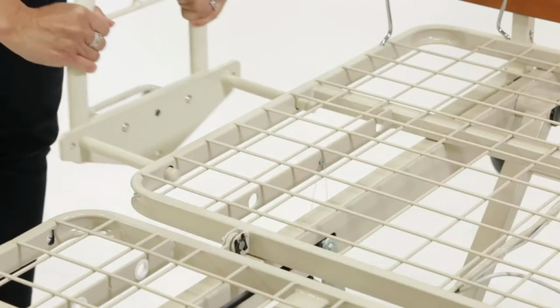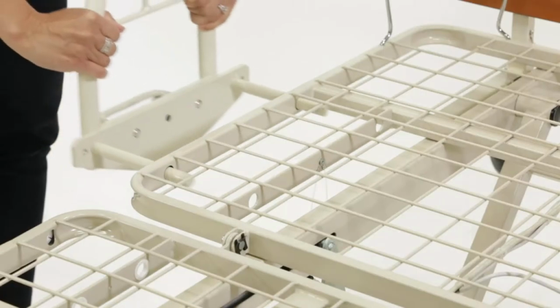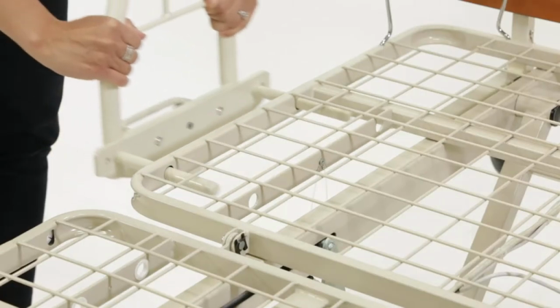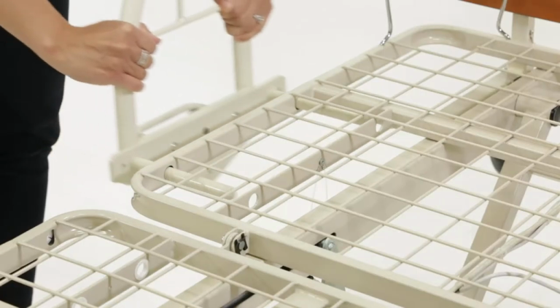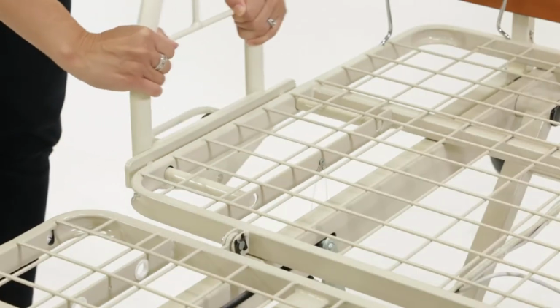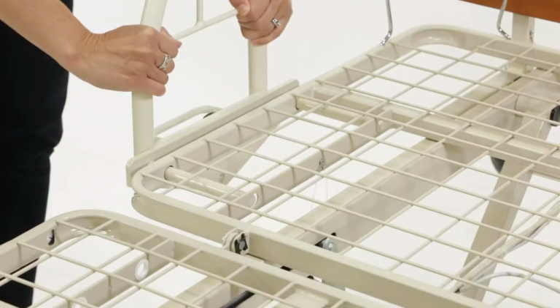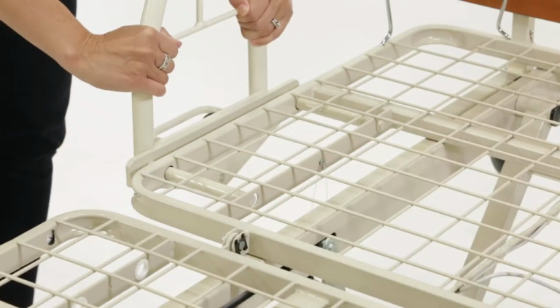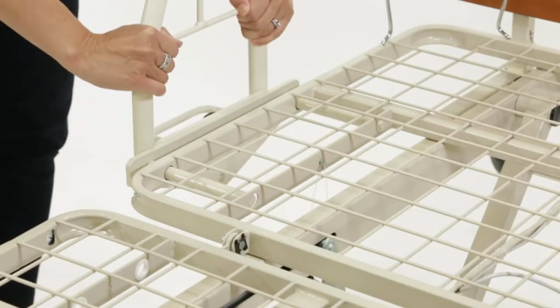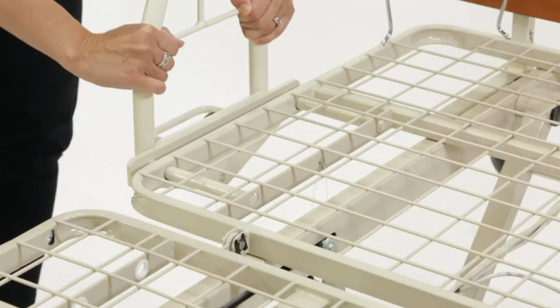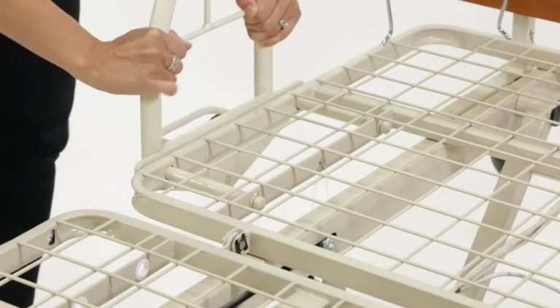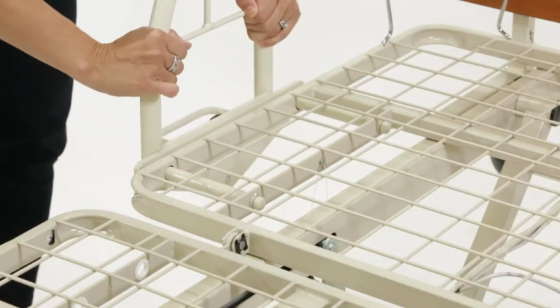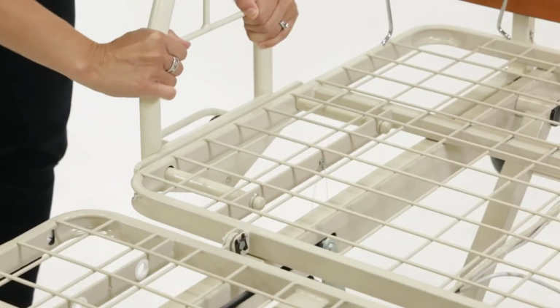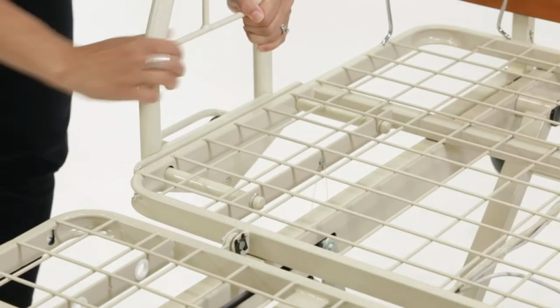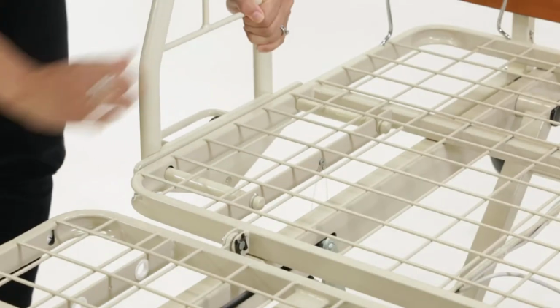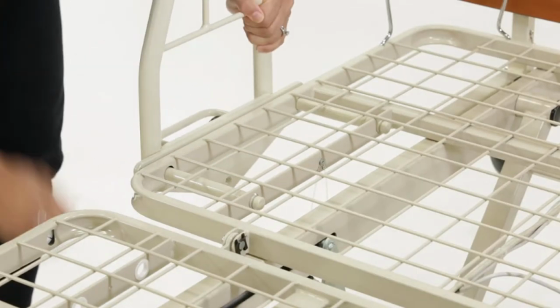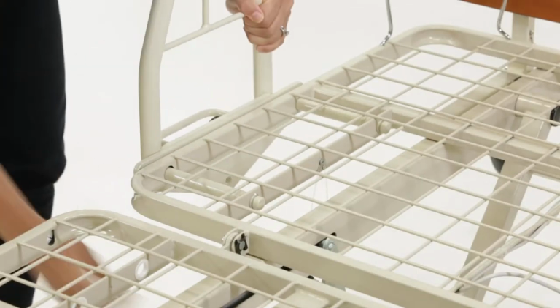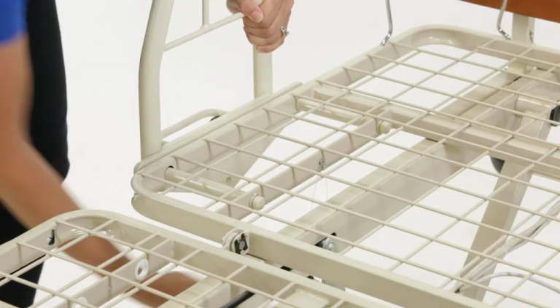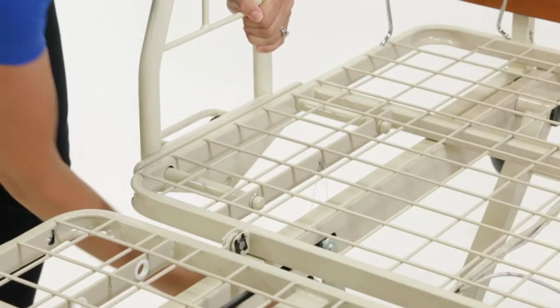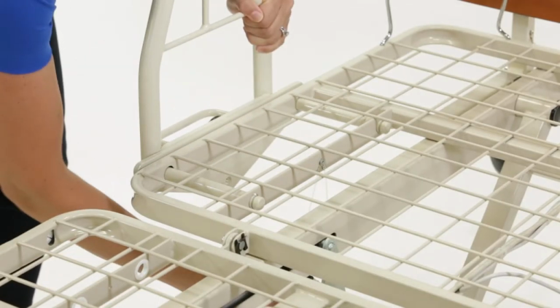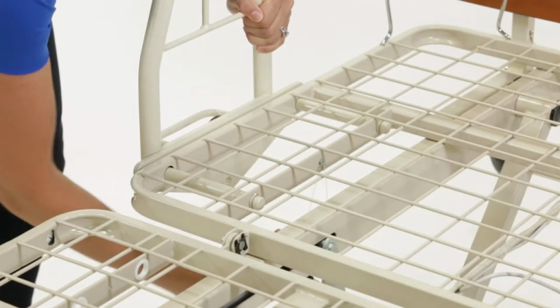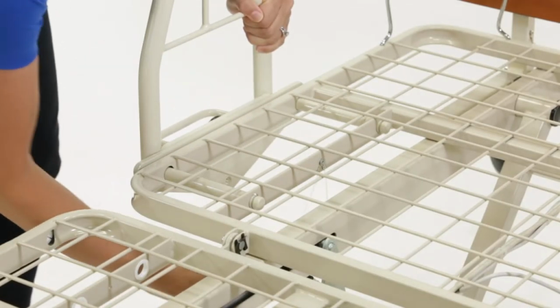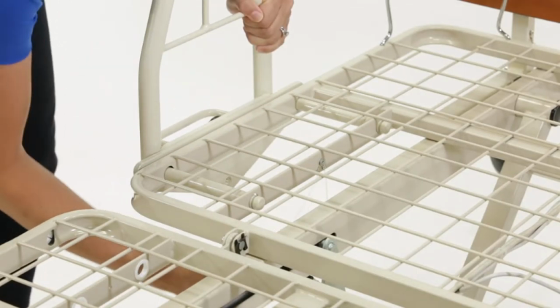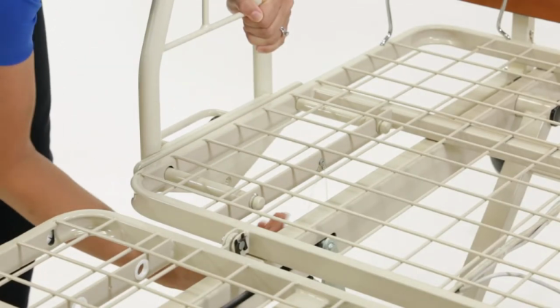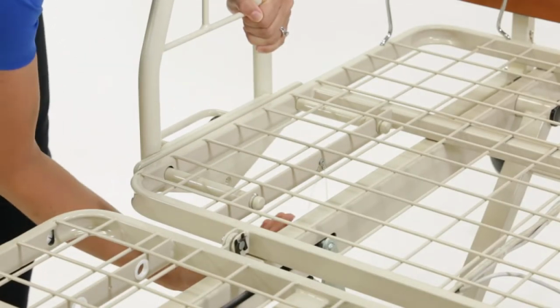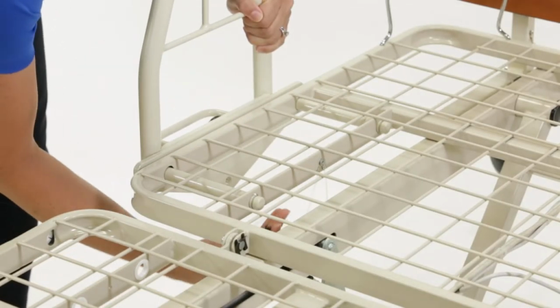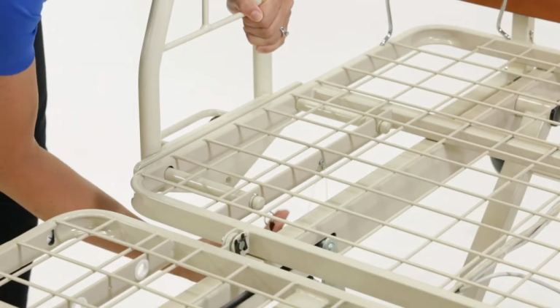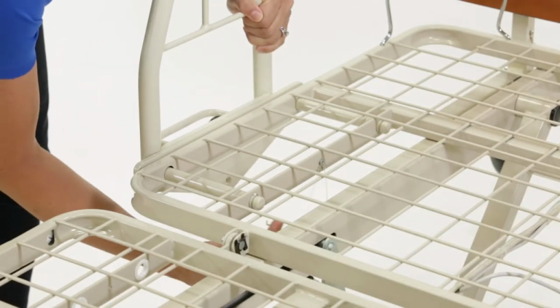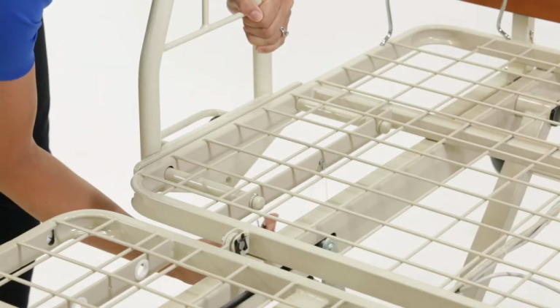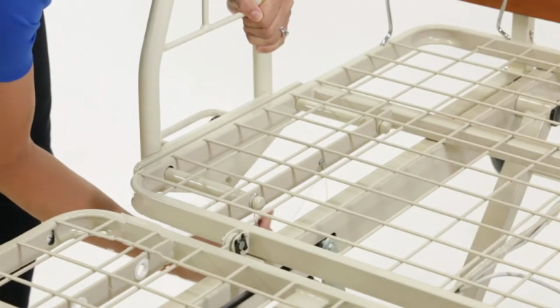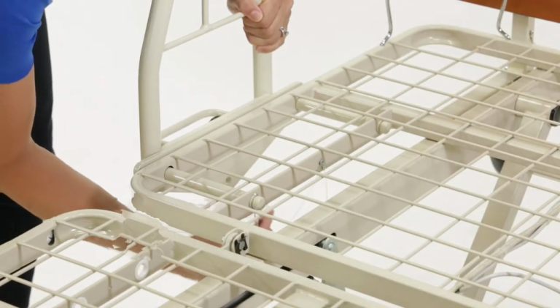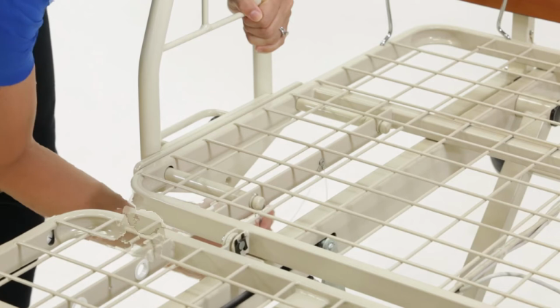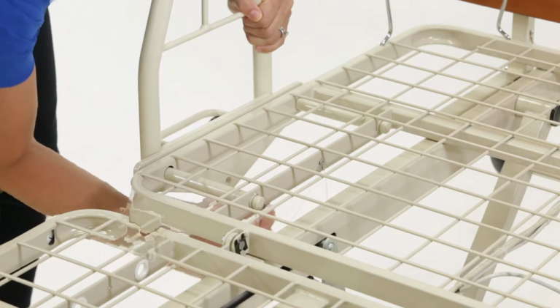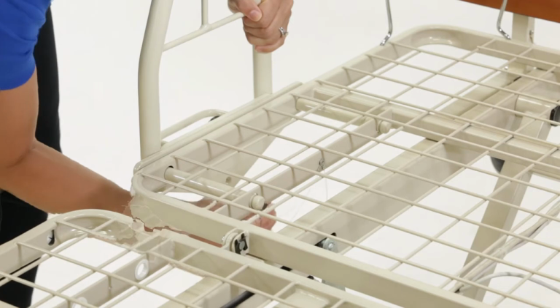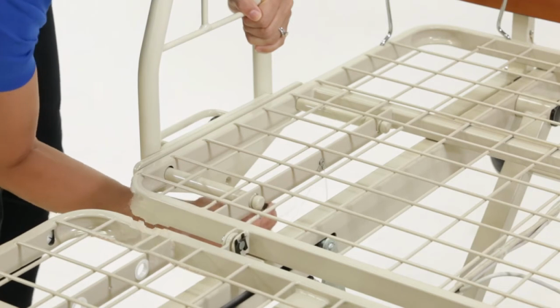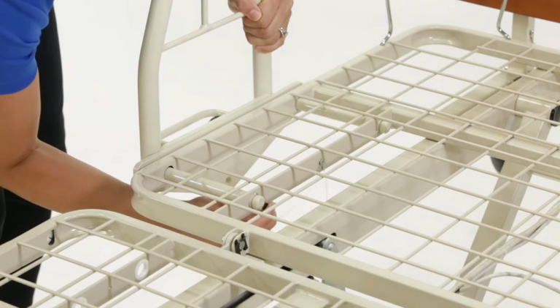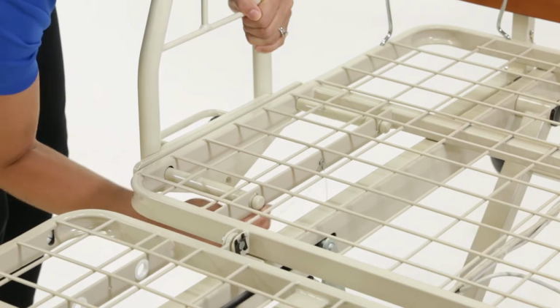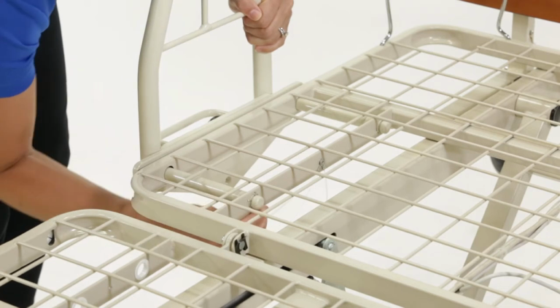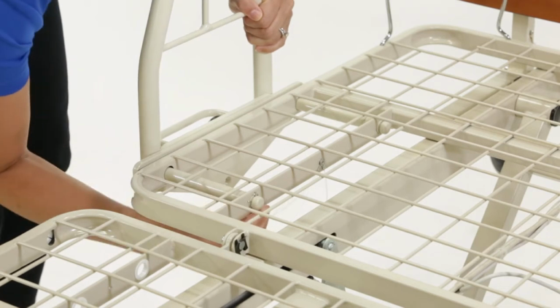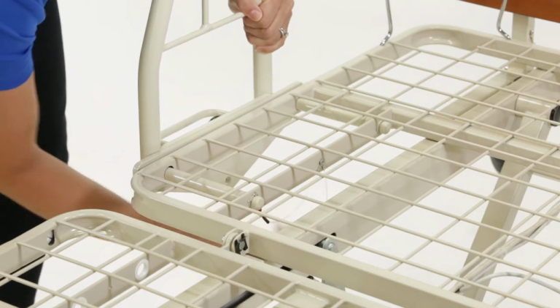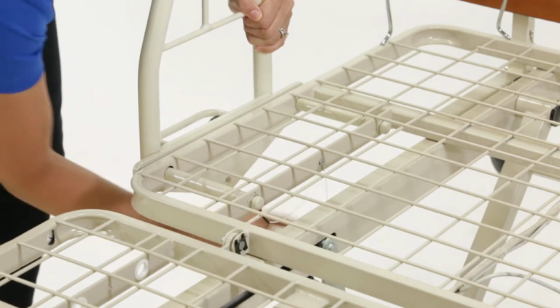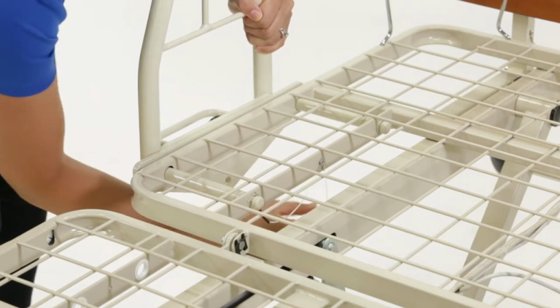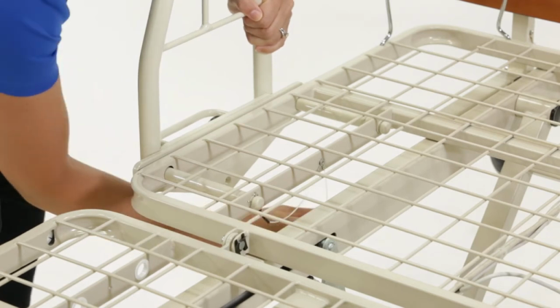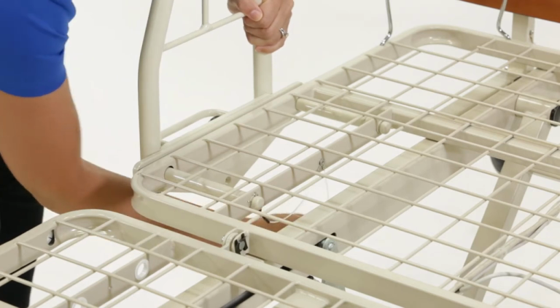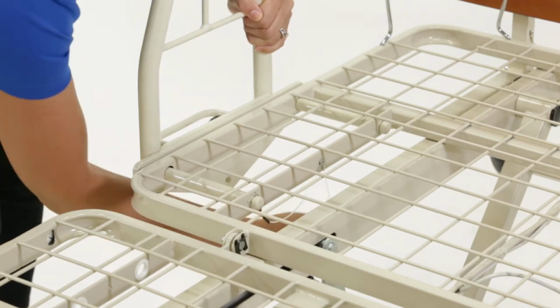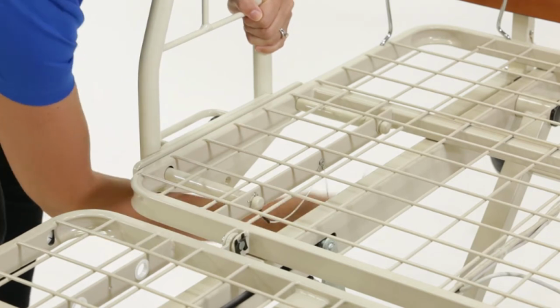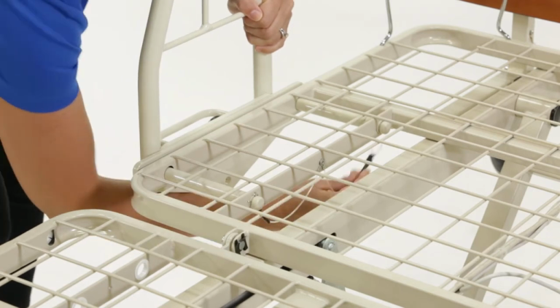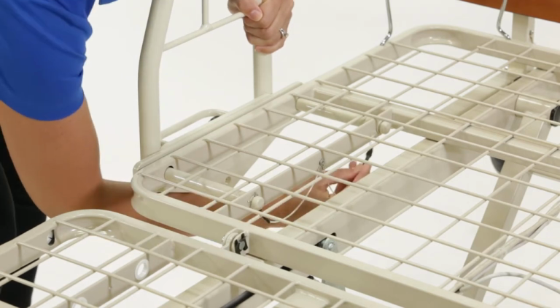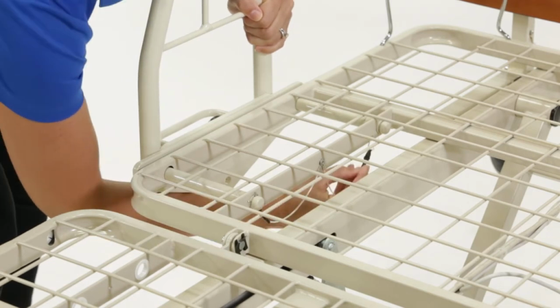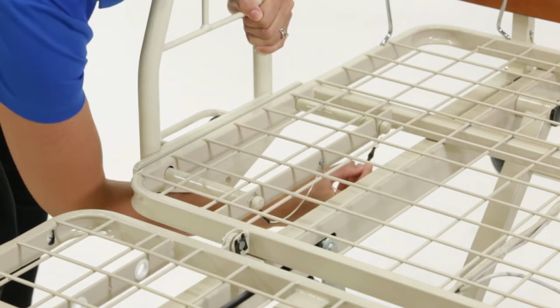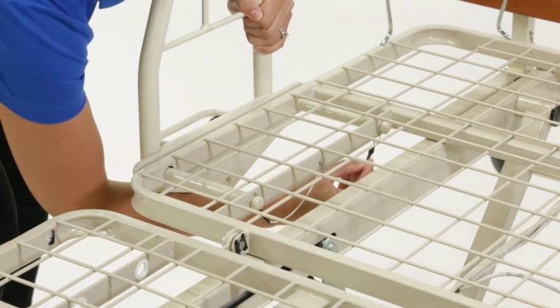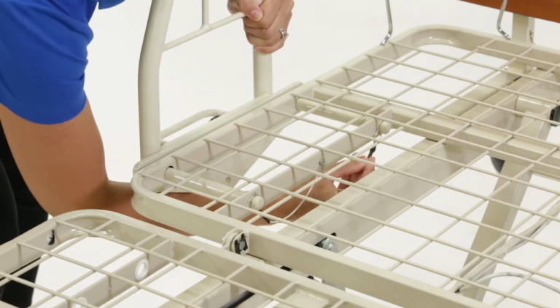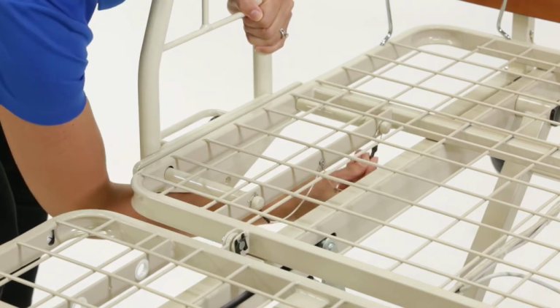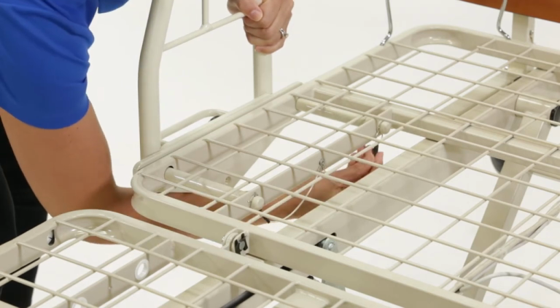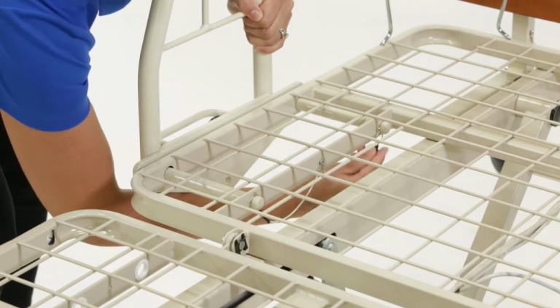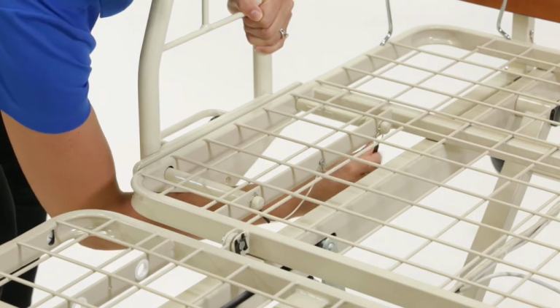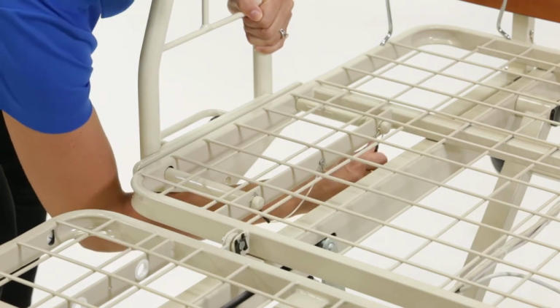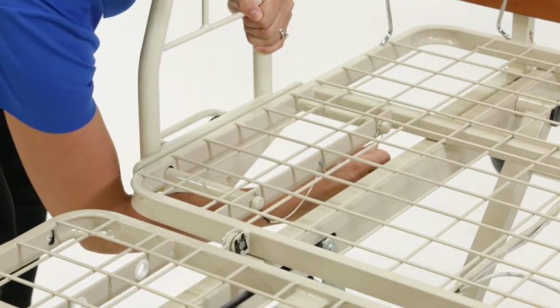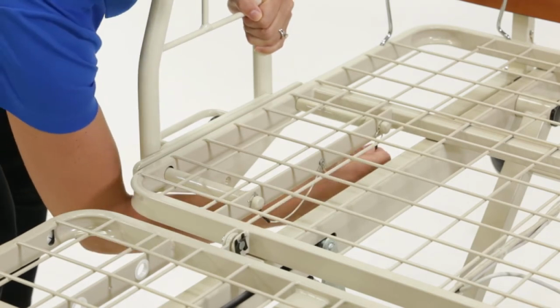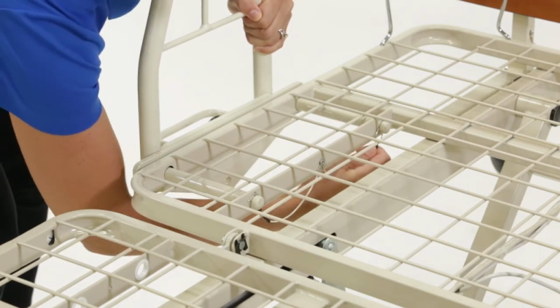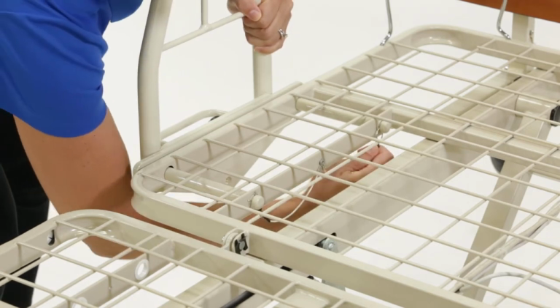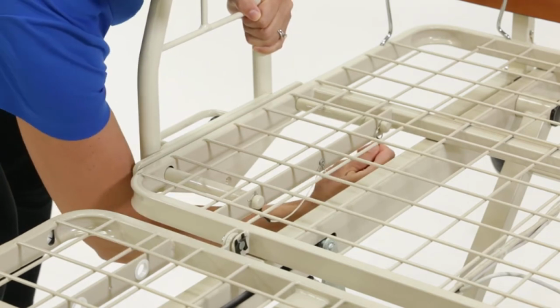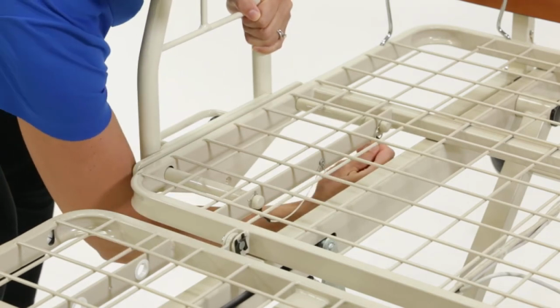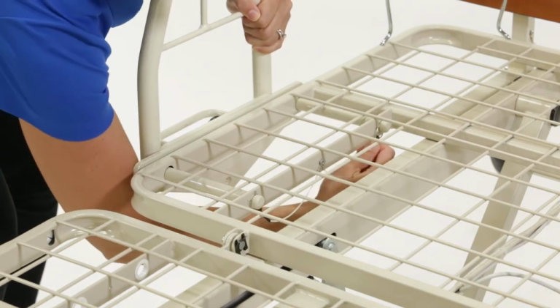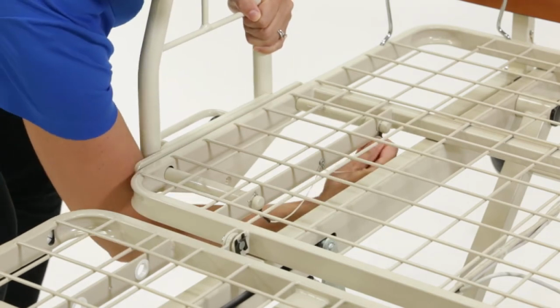Assists, extension kits, and end panel brackets can be installed tool-free and feature quick release technology.